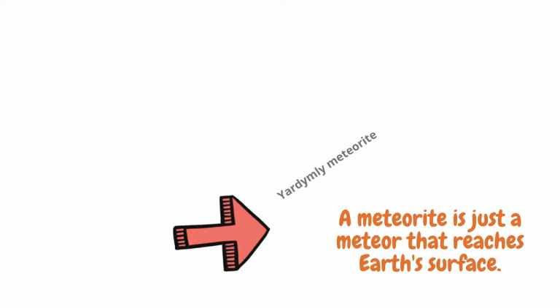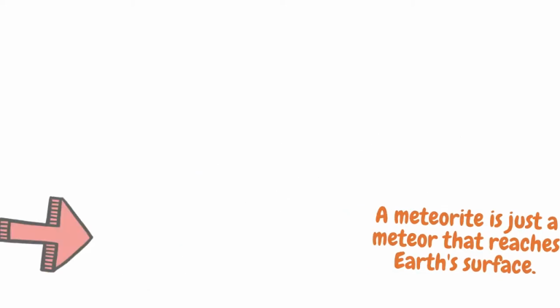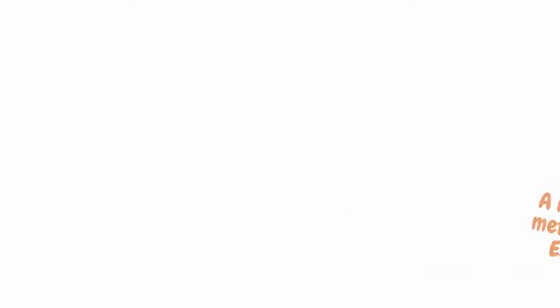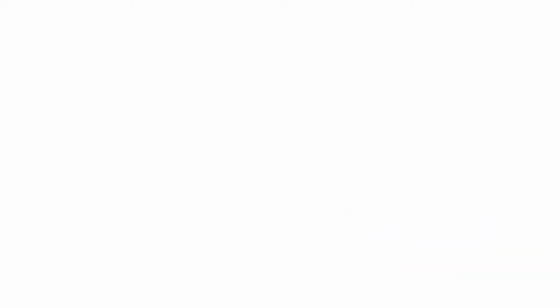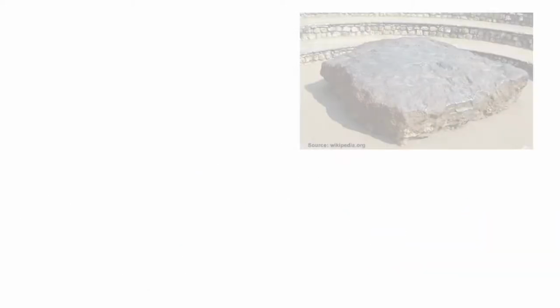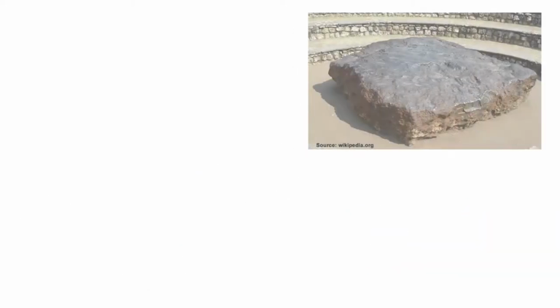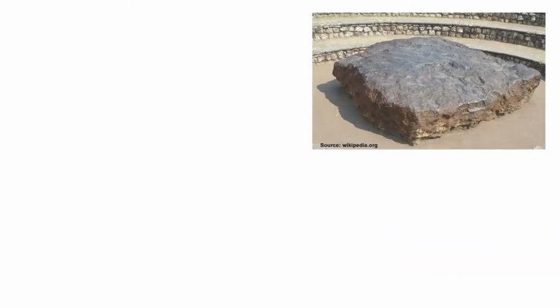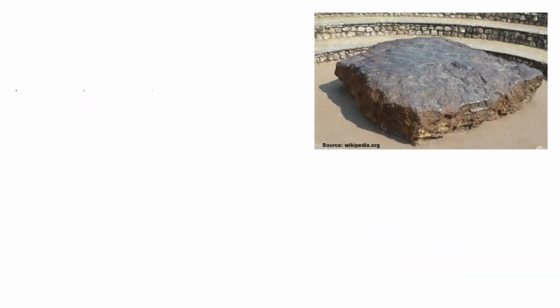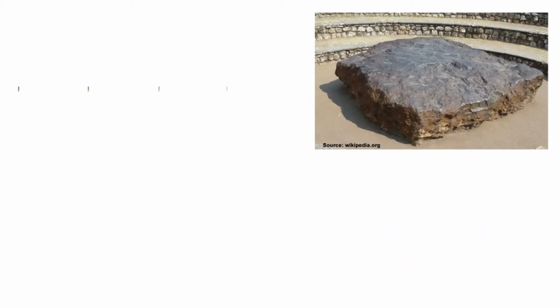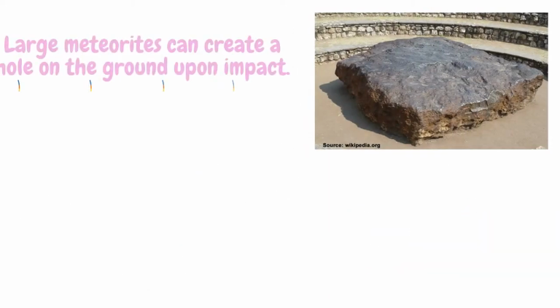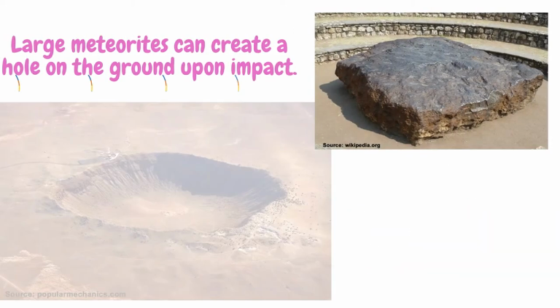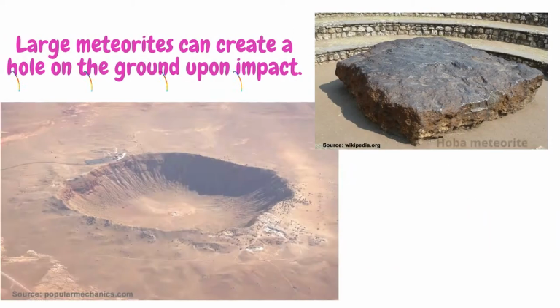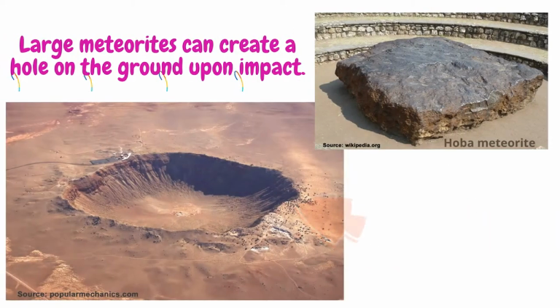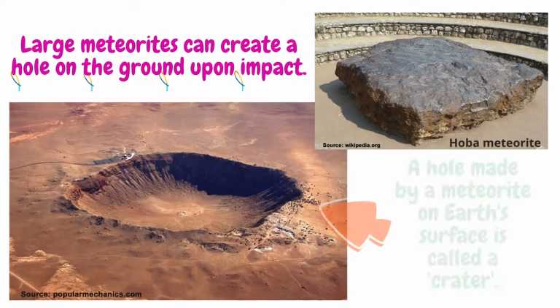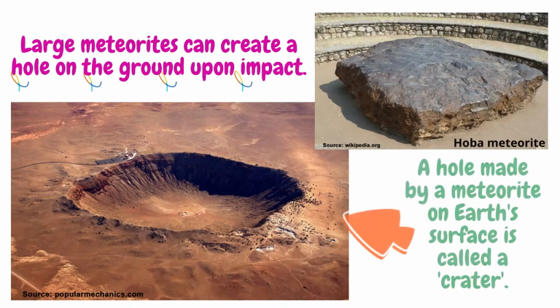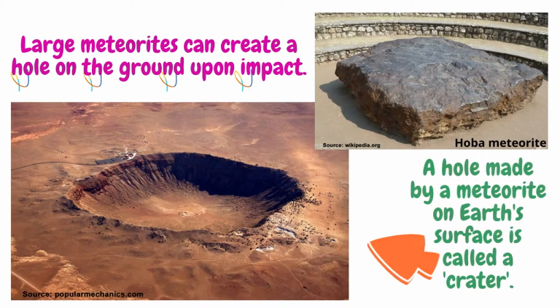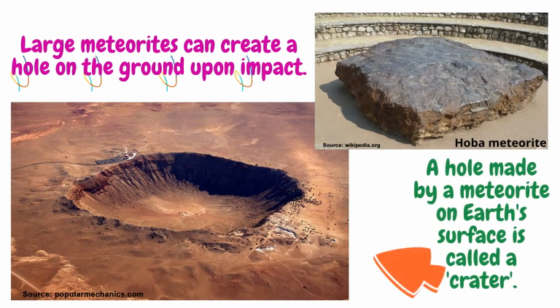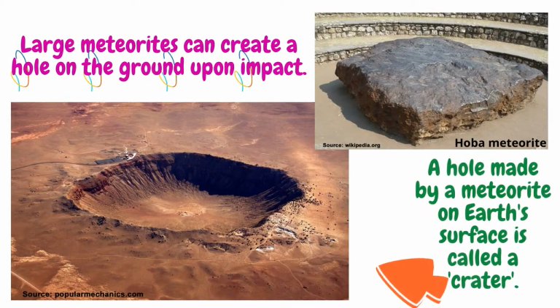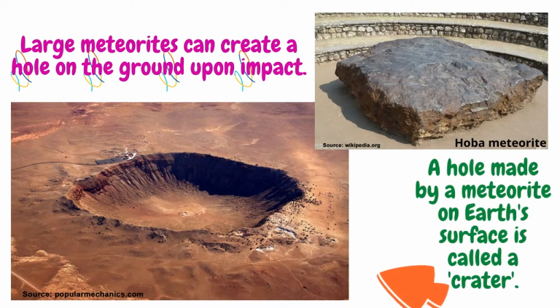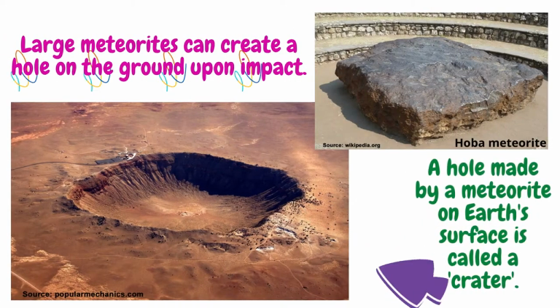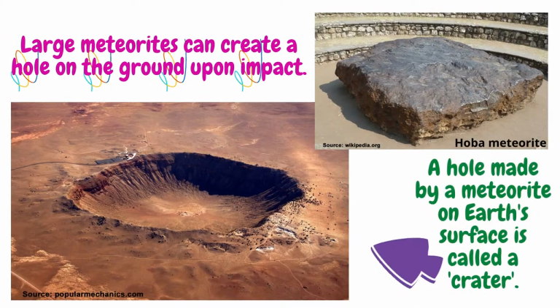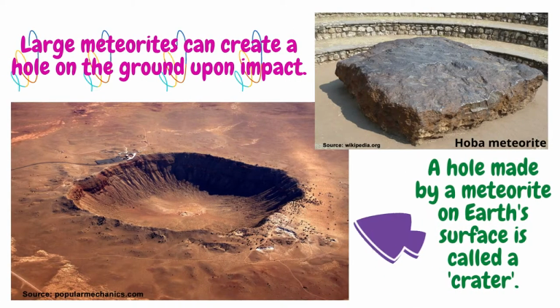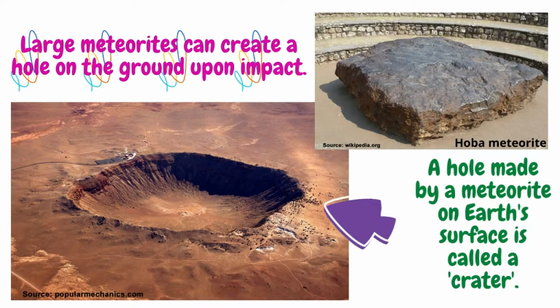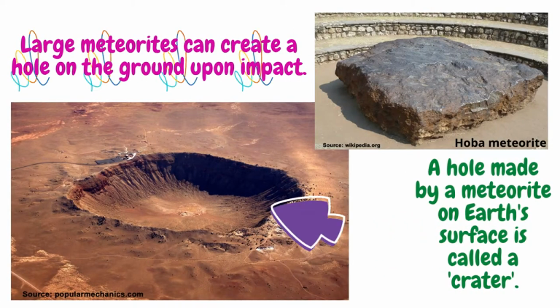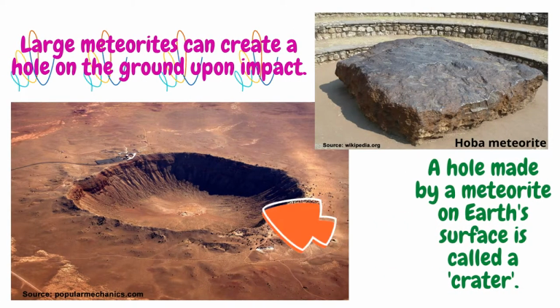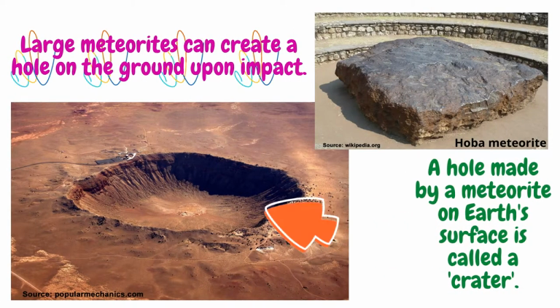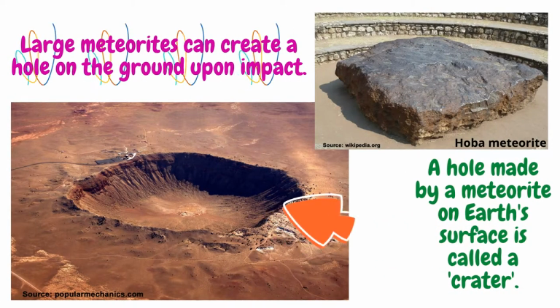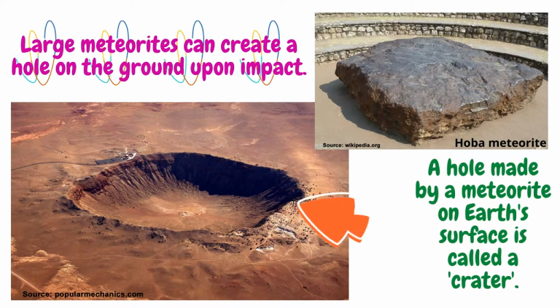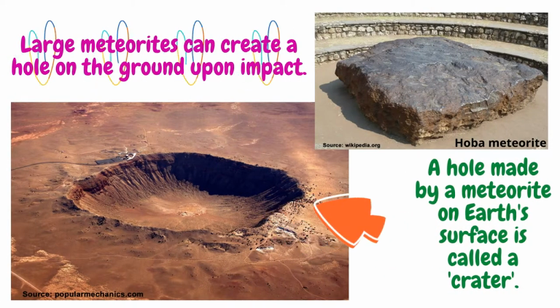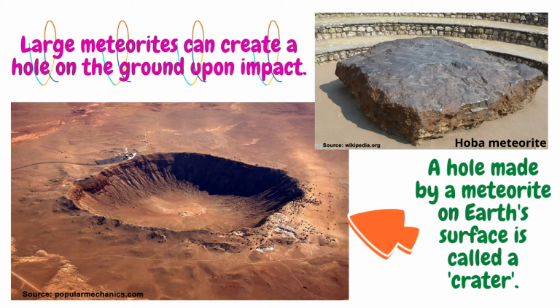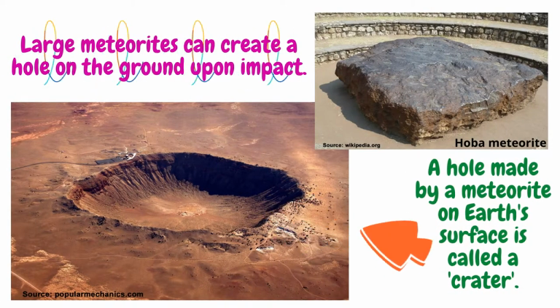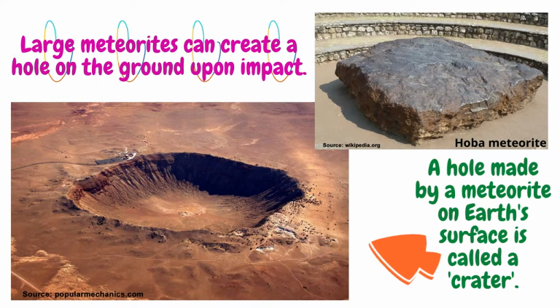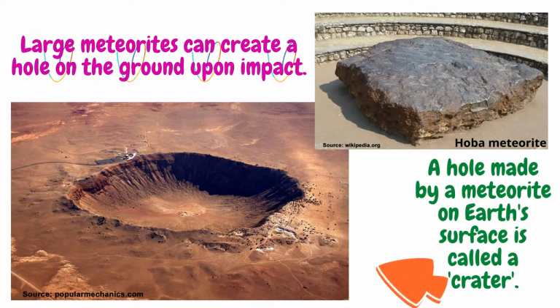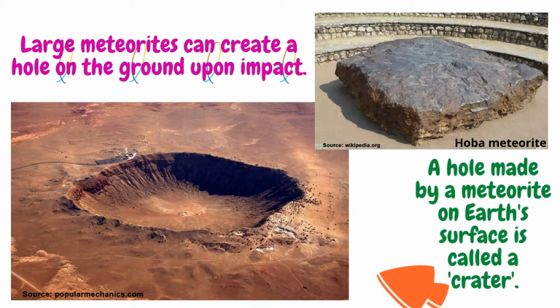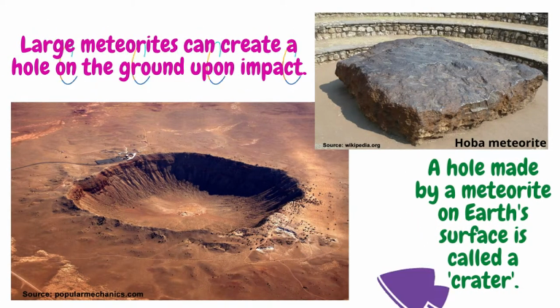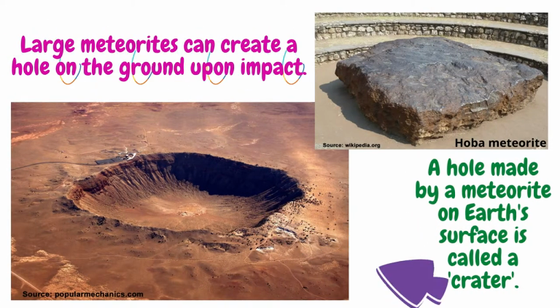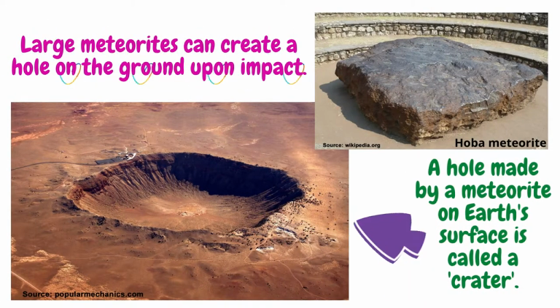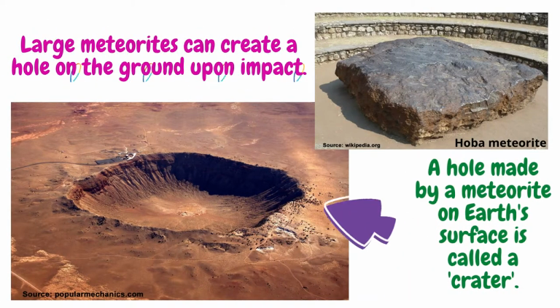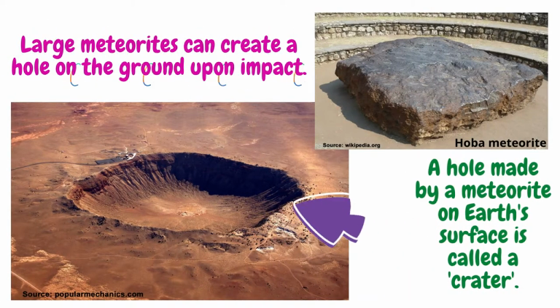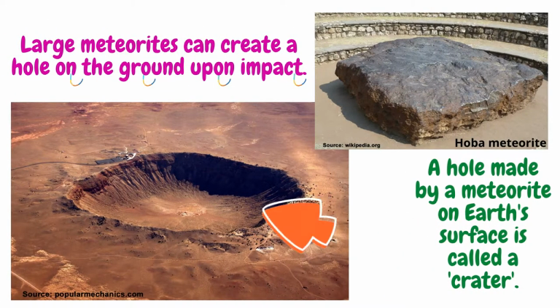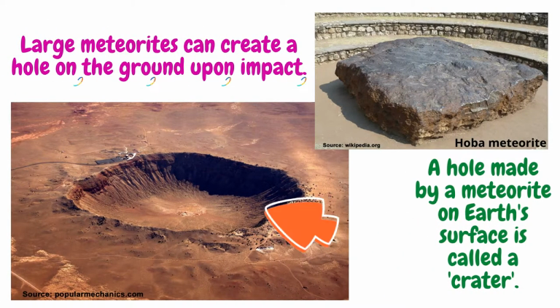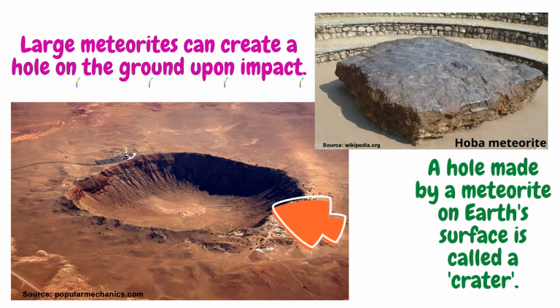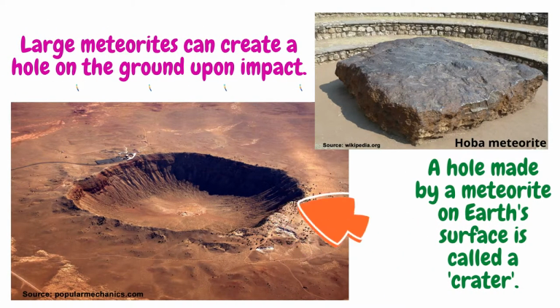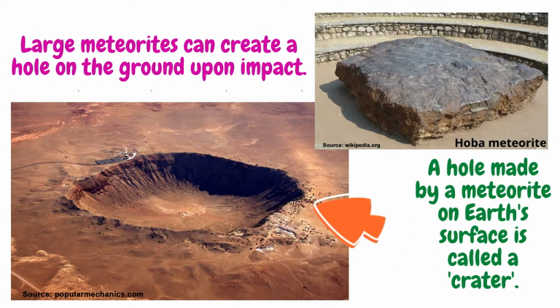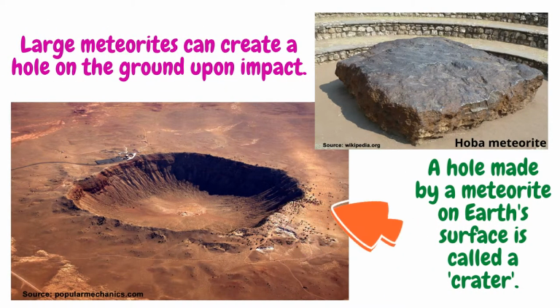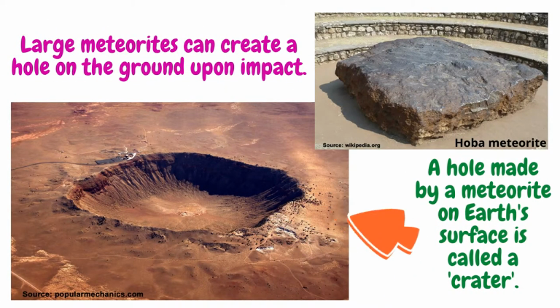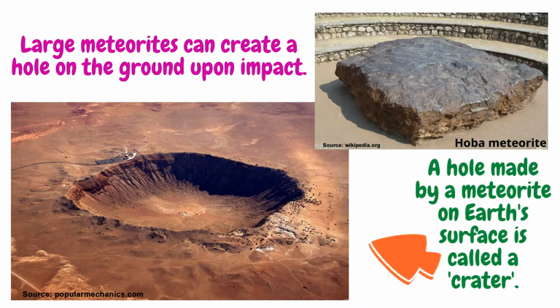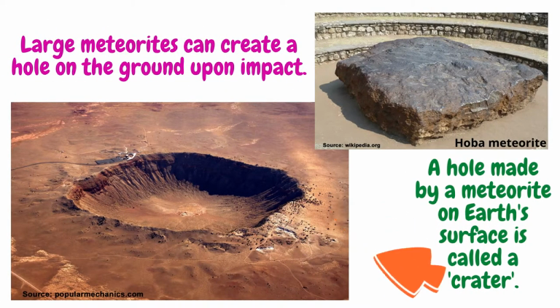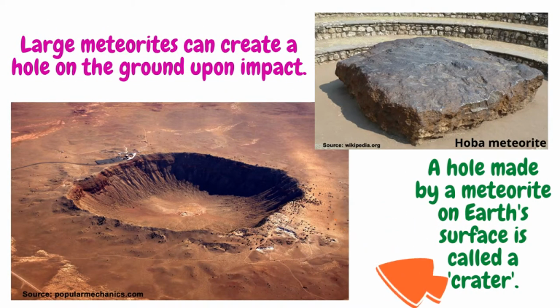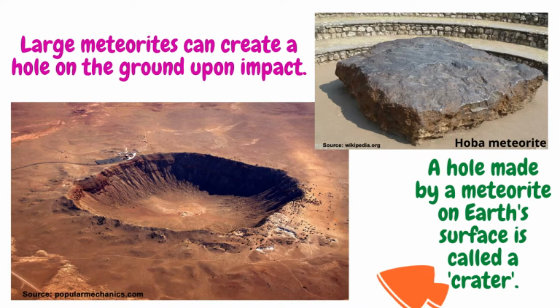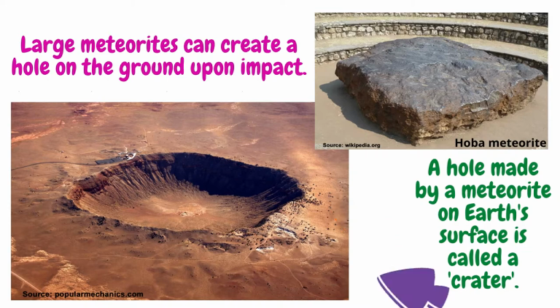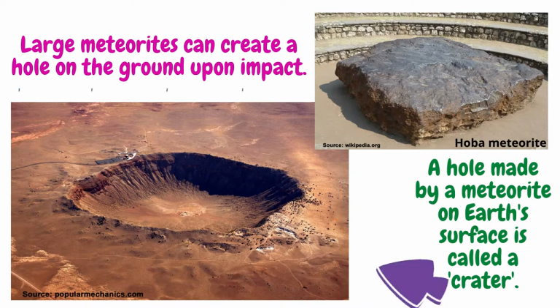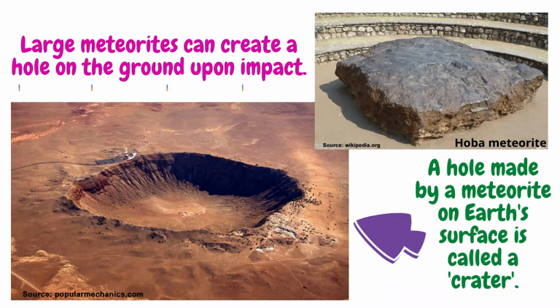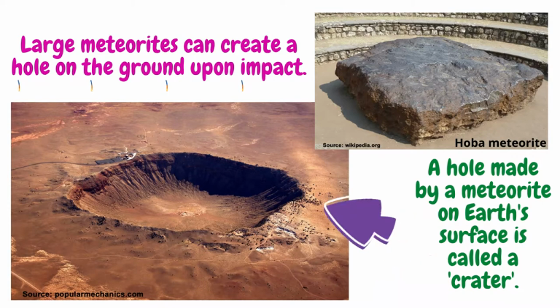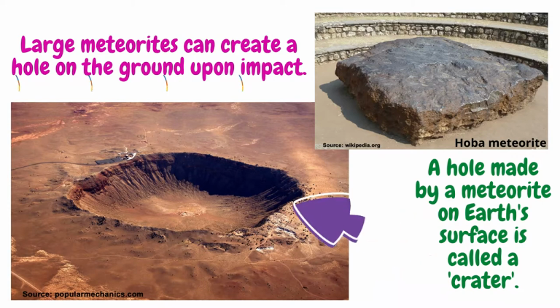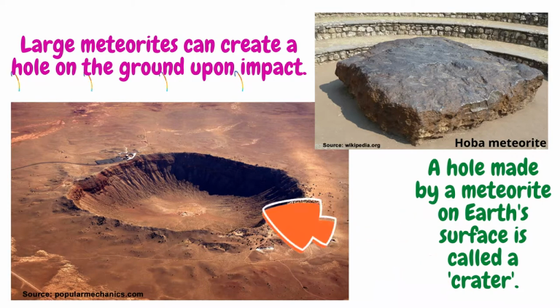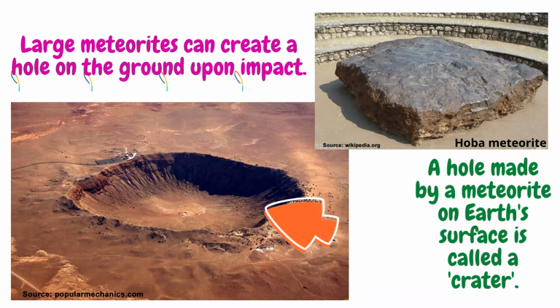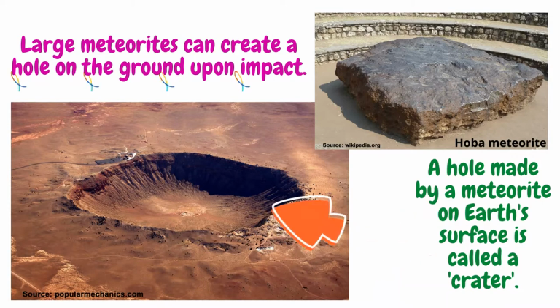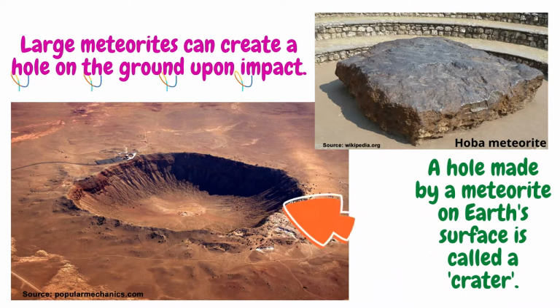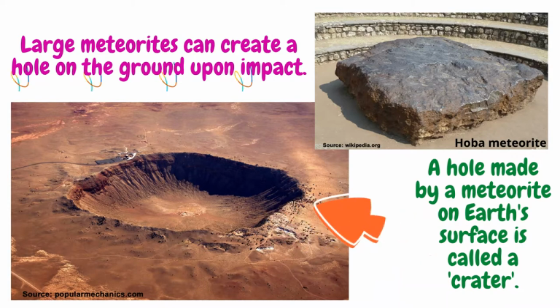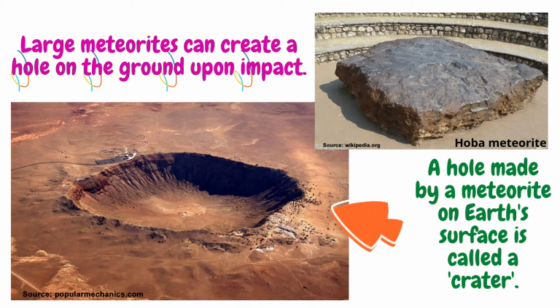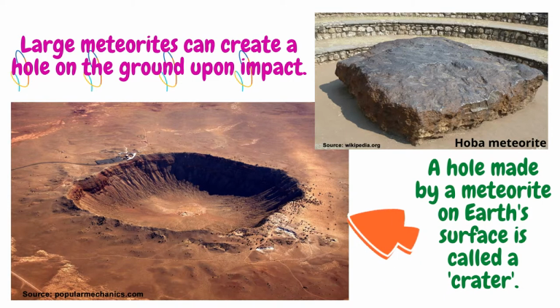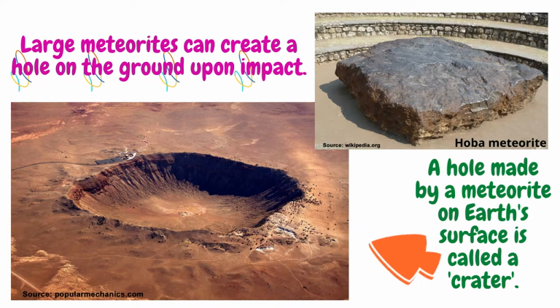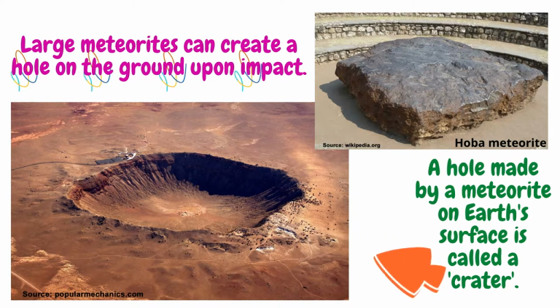Large meteorites can create a hole on the ground upon impact. A hole made by a meteorite on Earth's surface is called a crater.